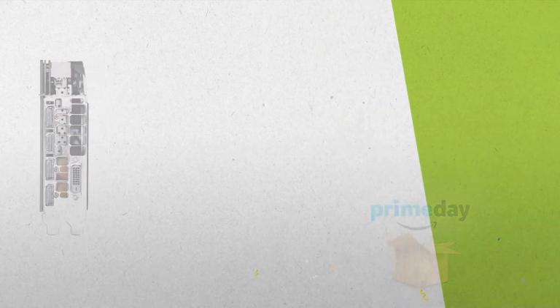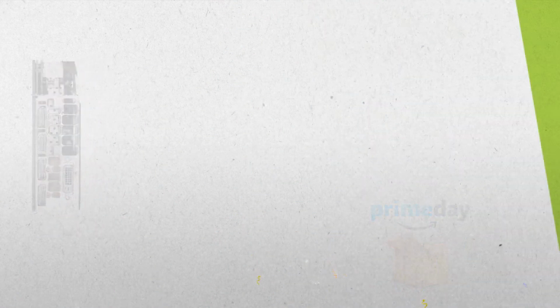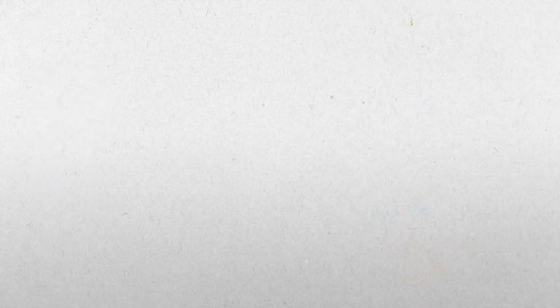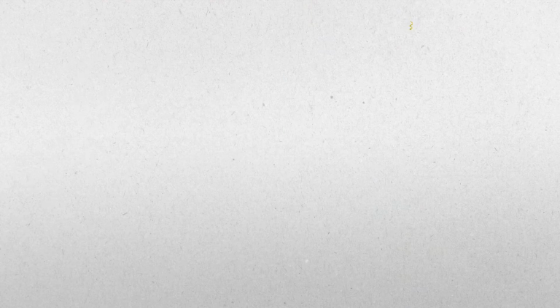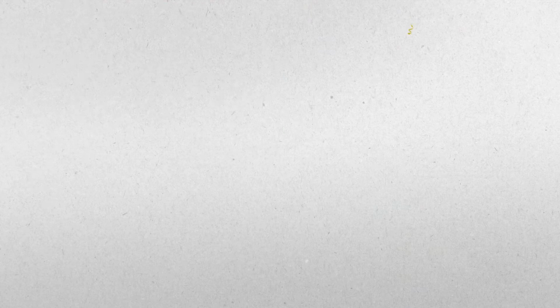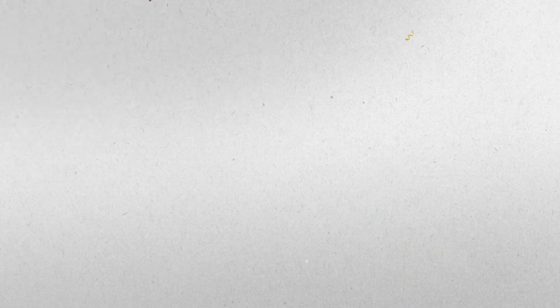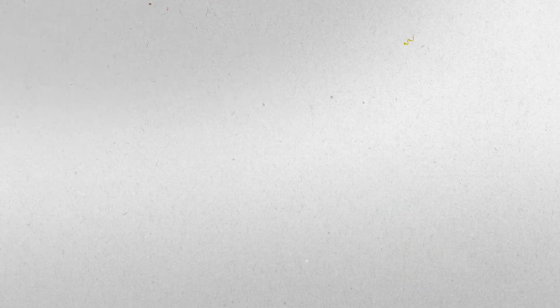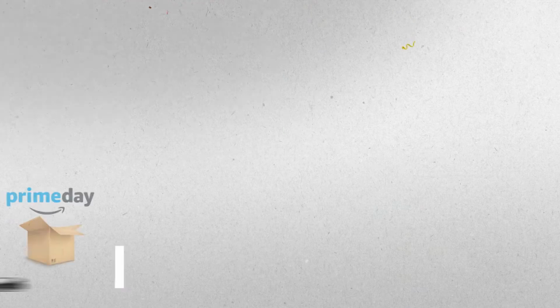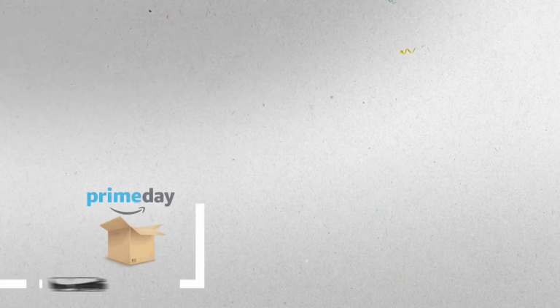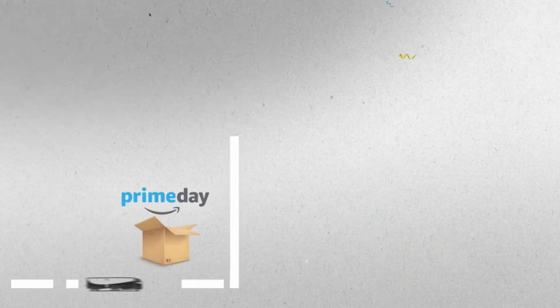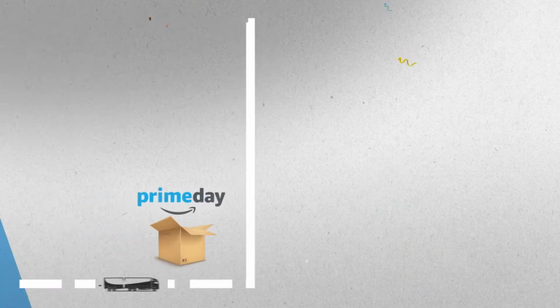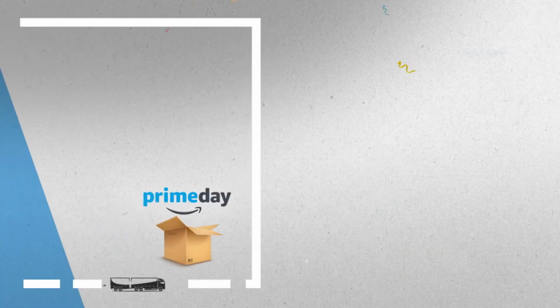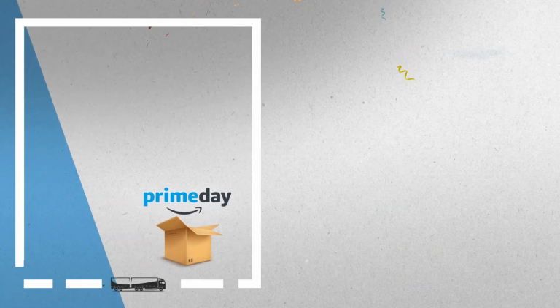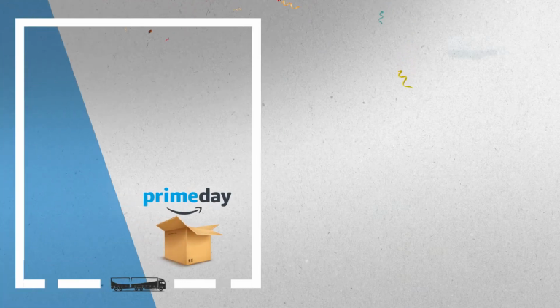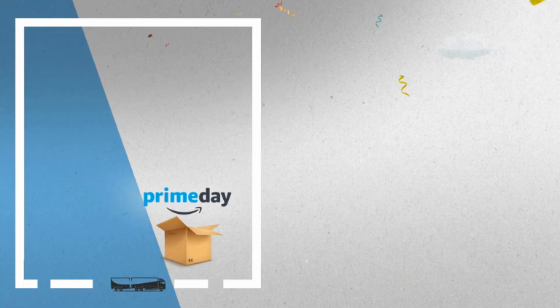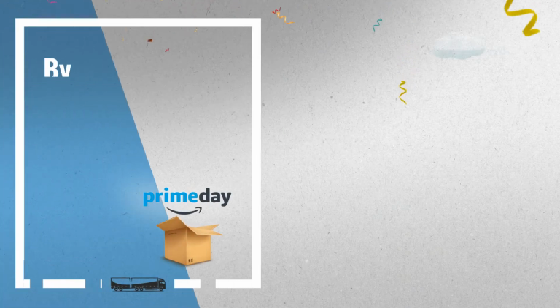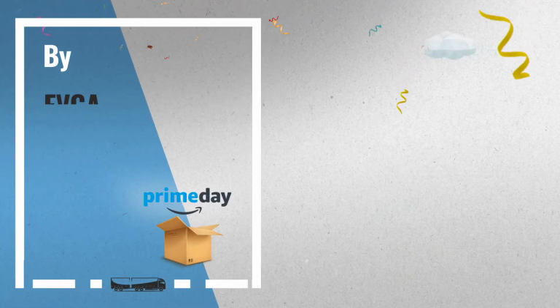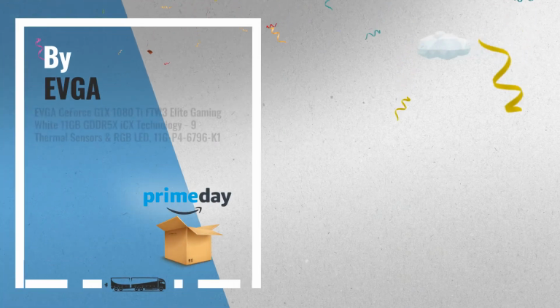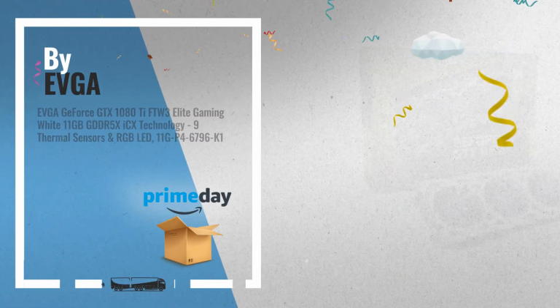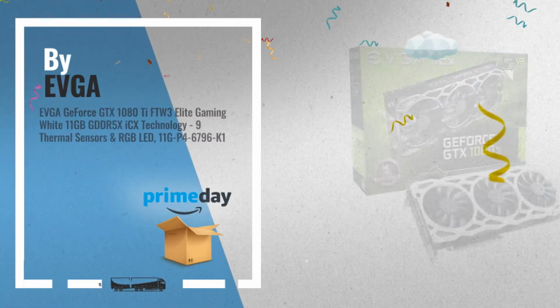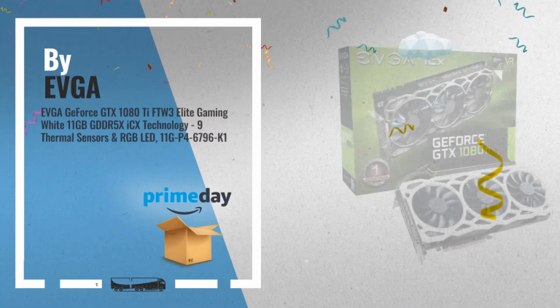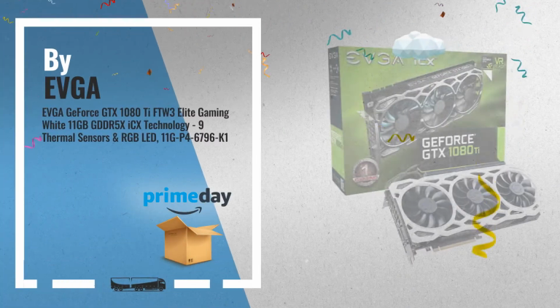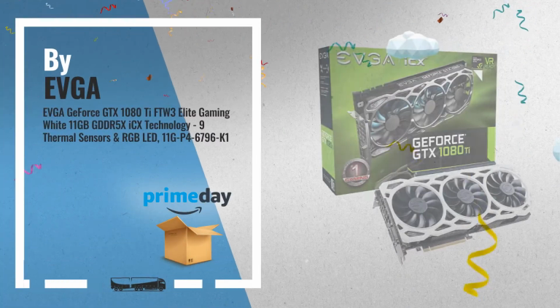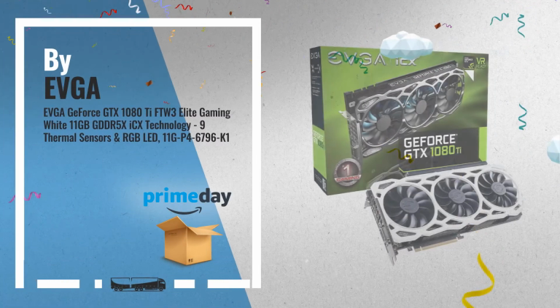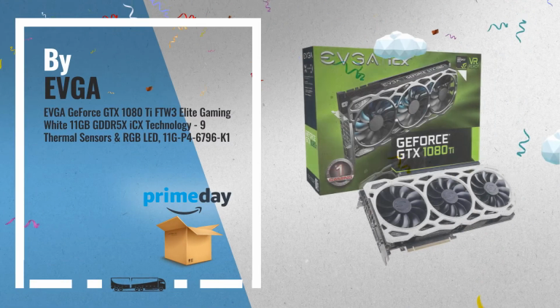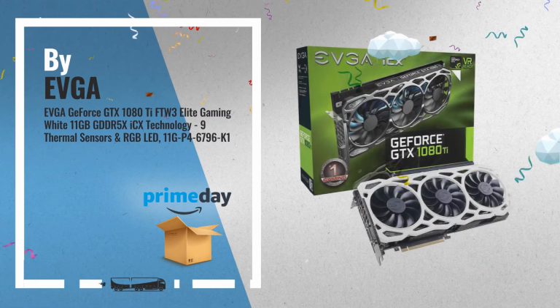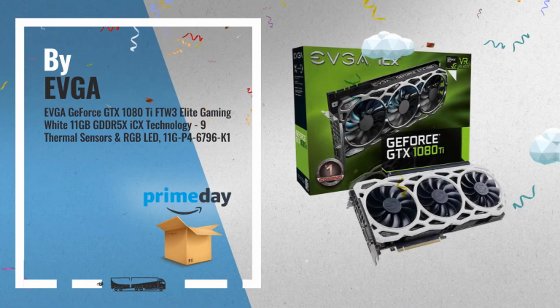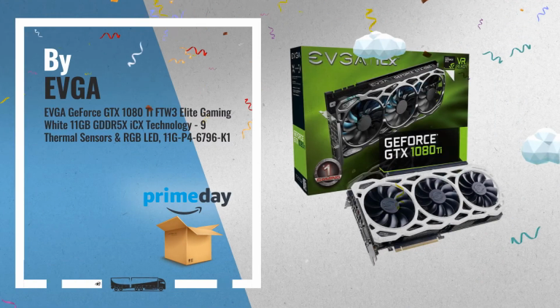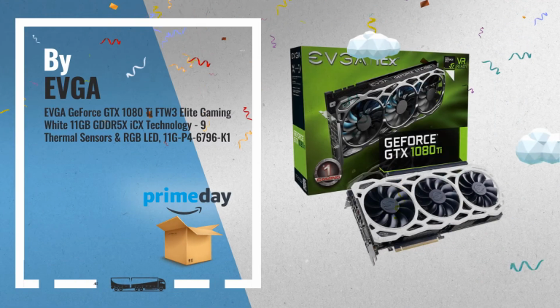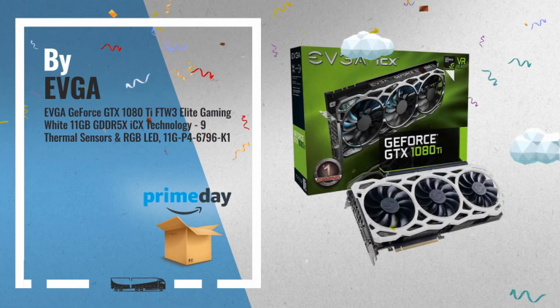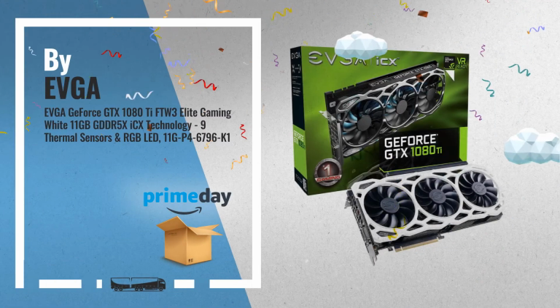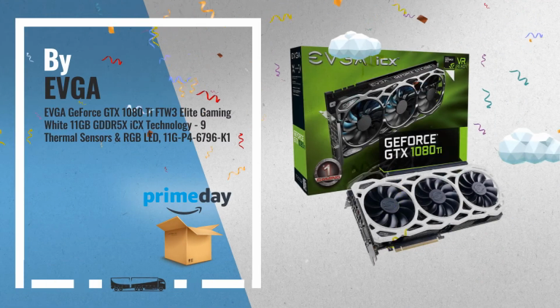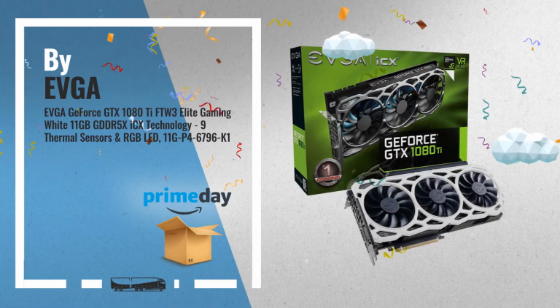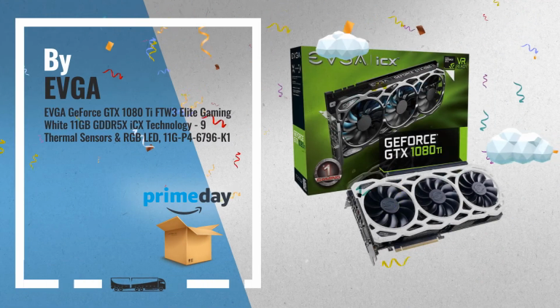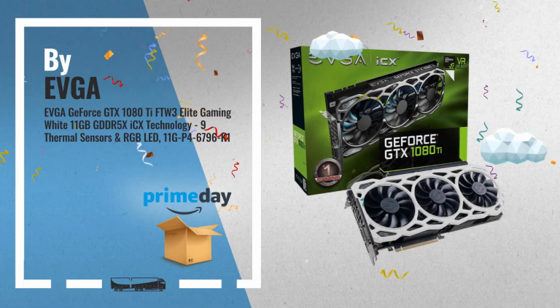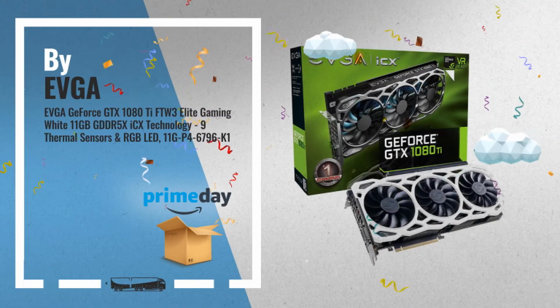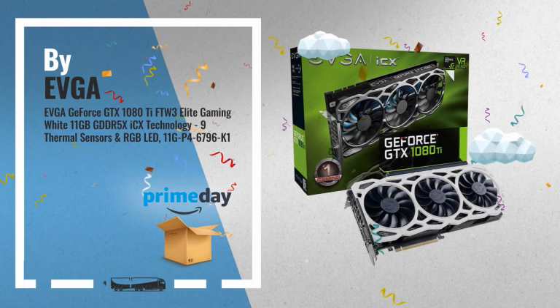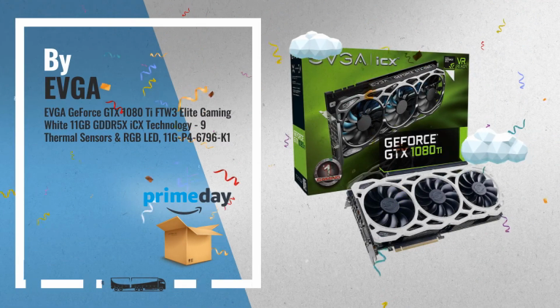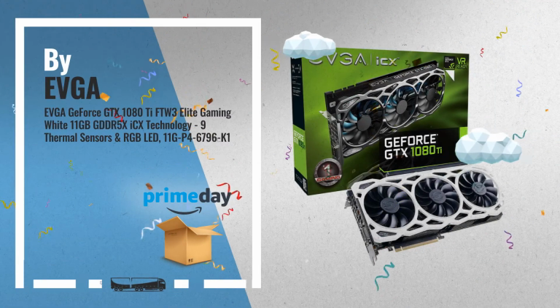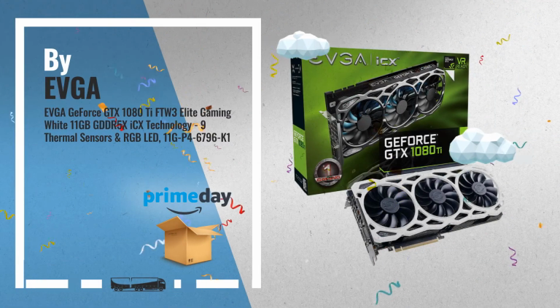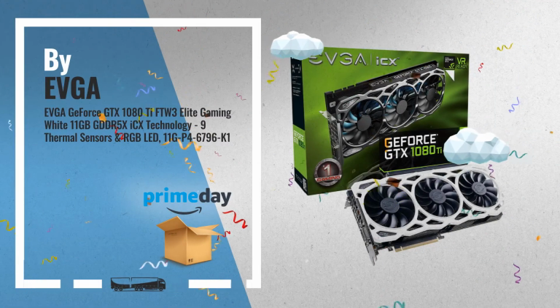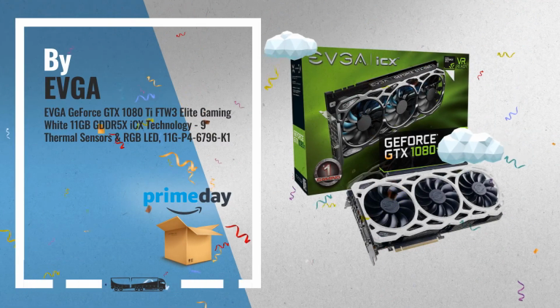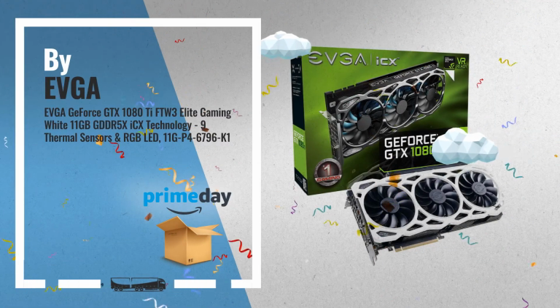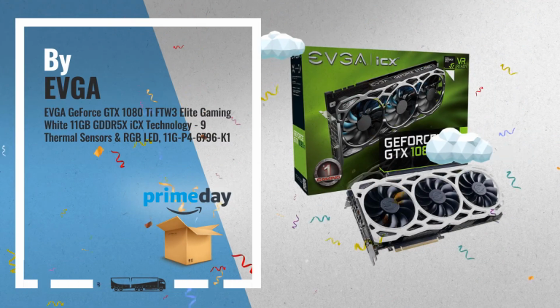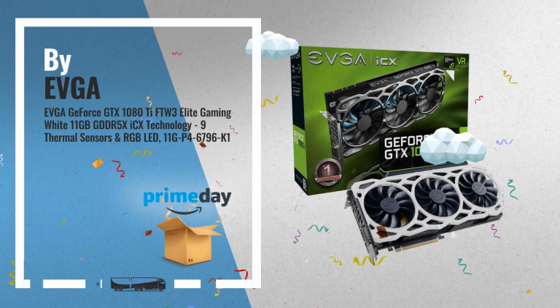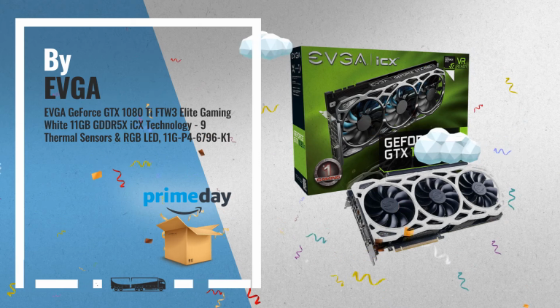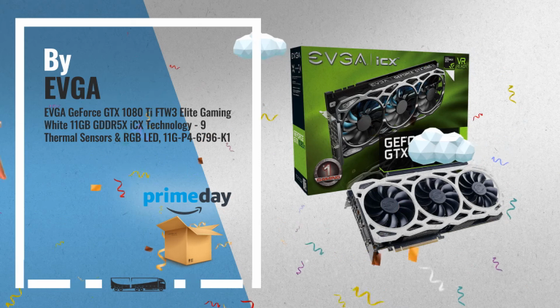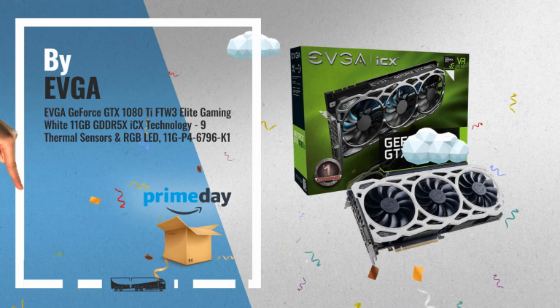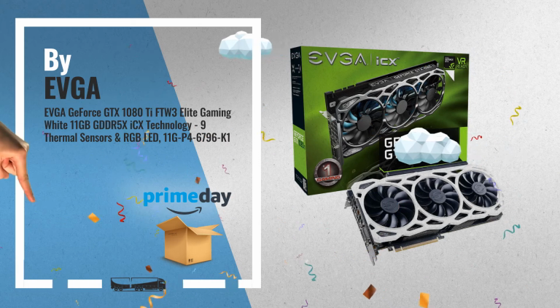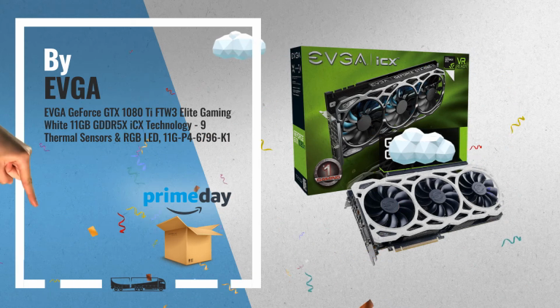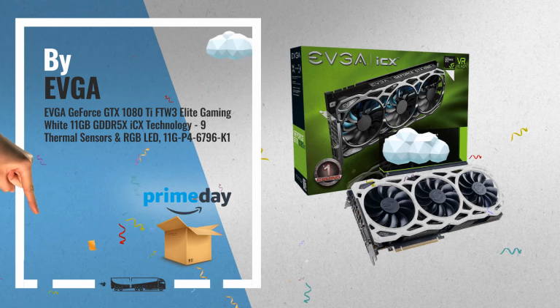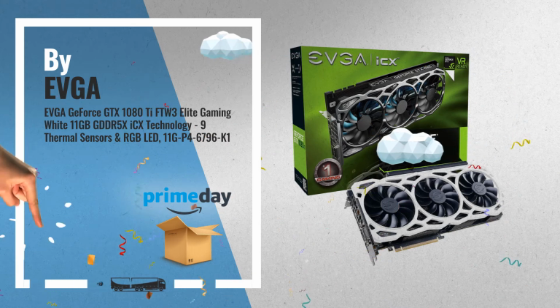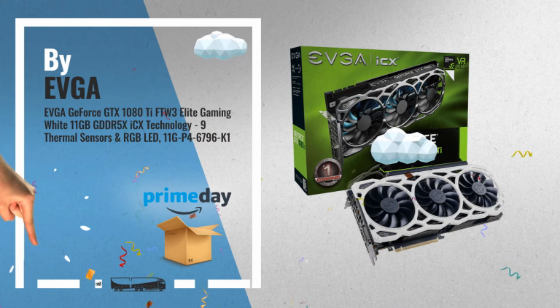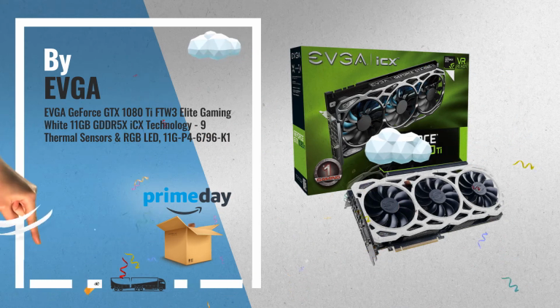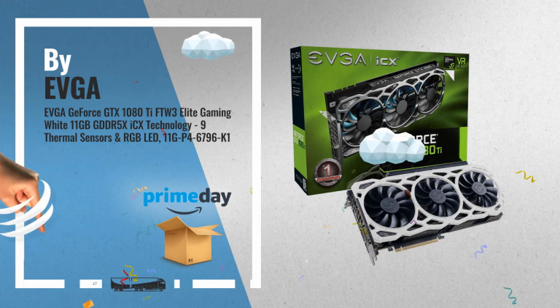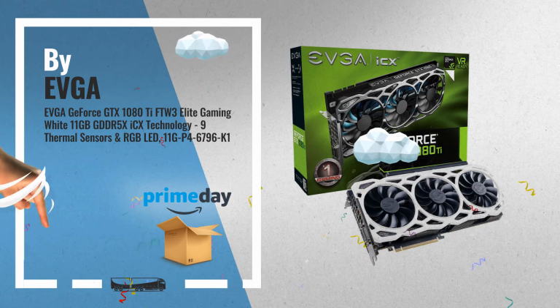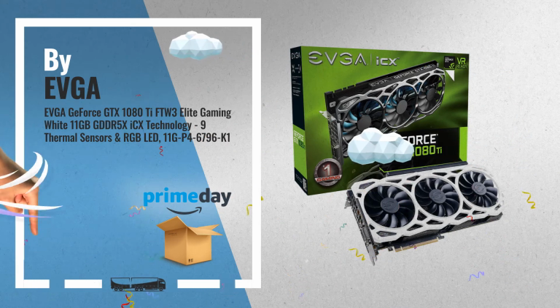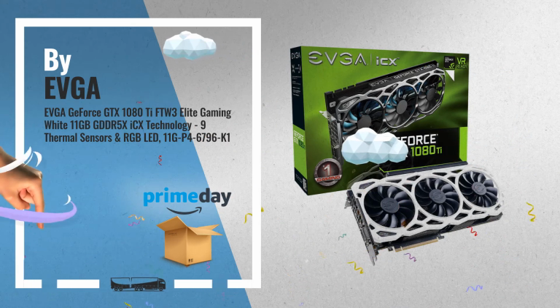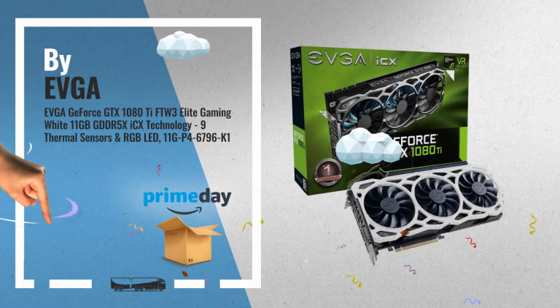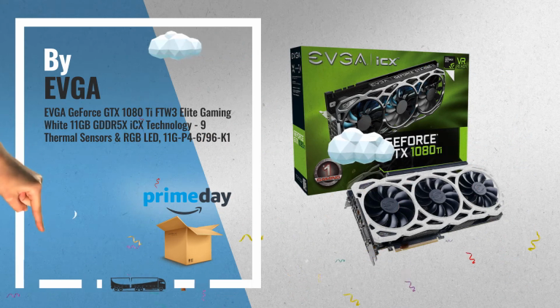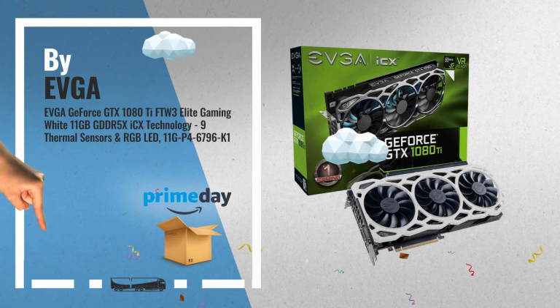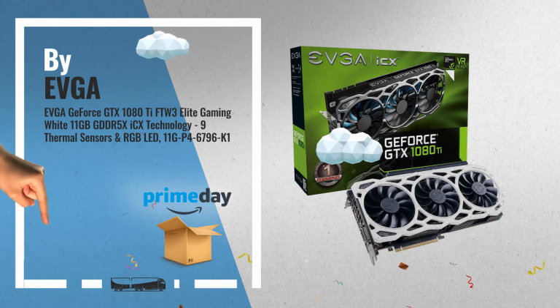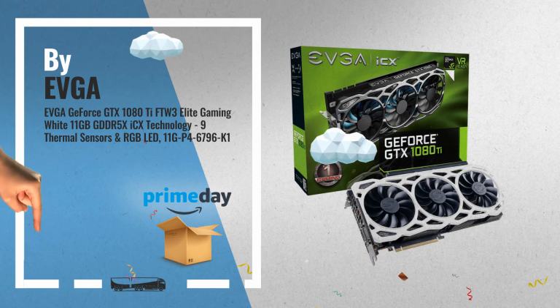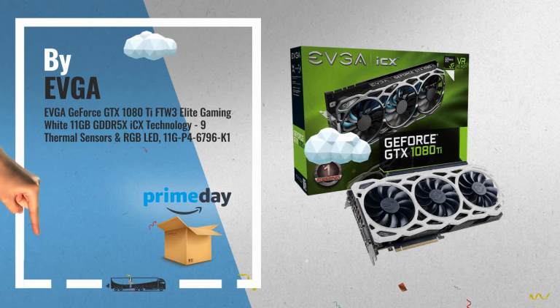Number 3, get these great online deals now. Click this banner for real-time deals and updates.